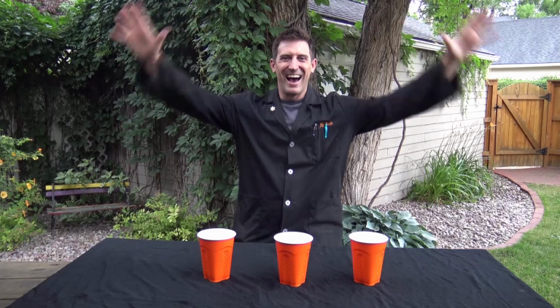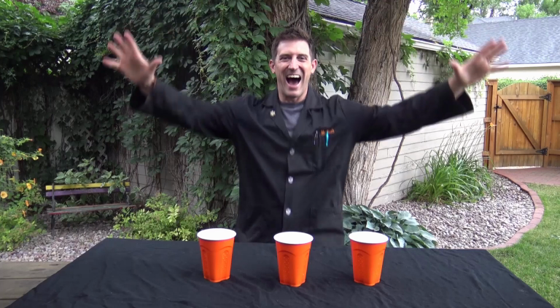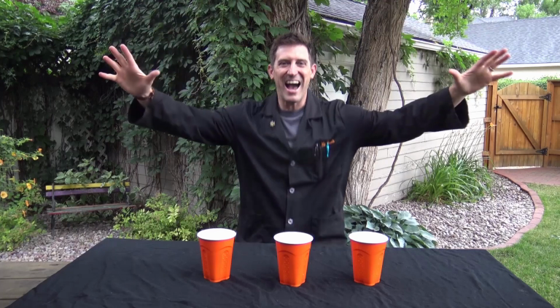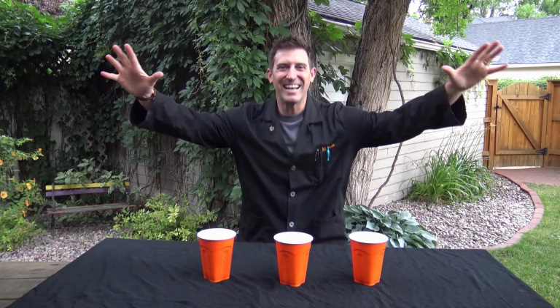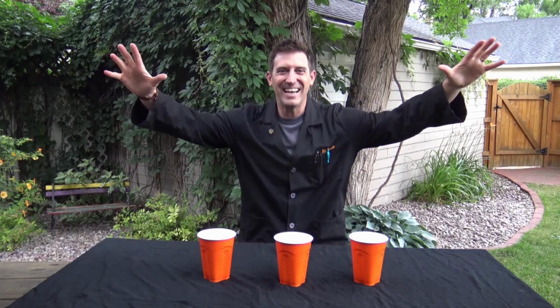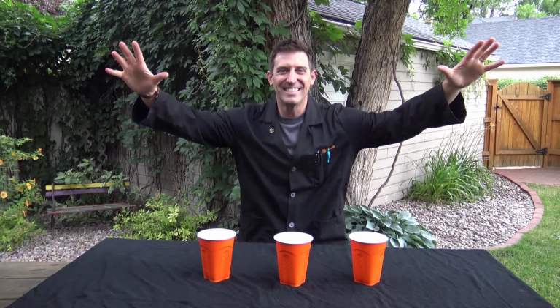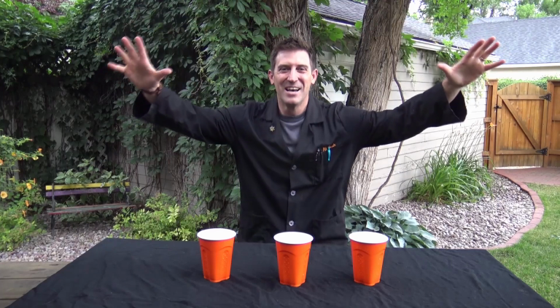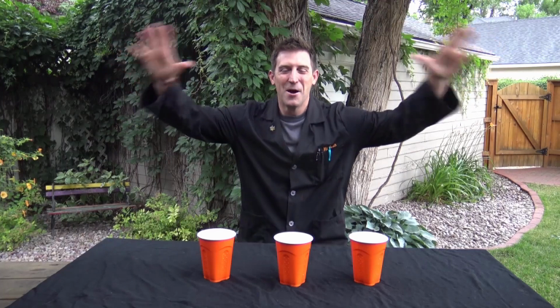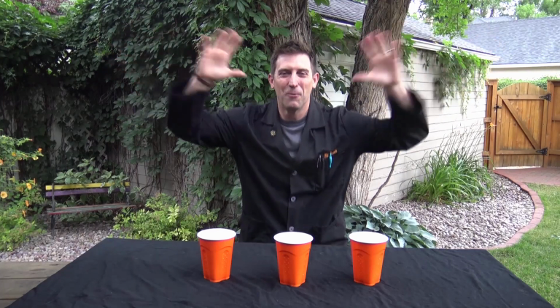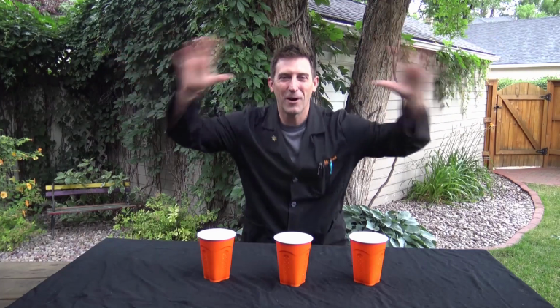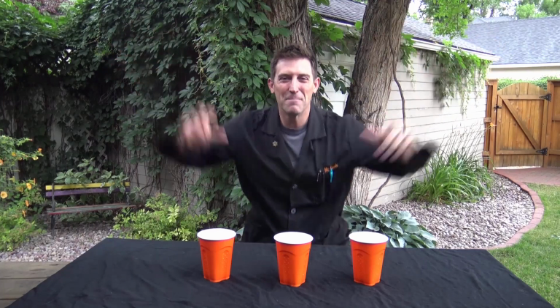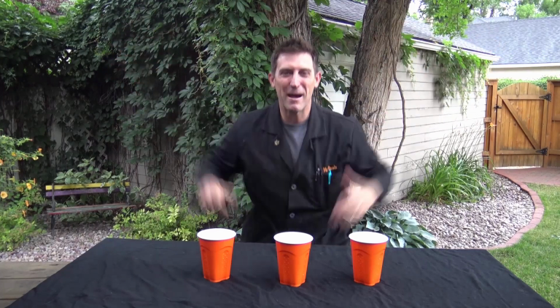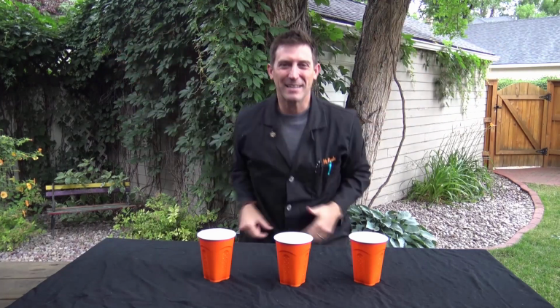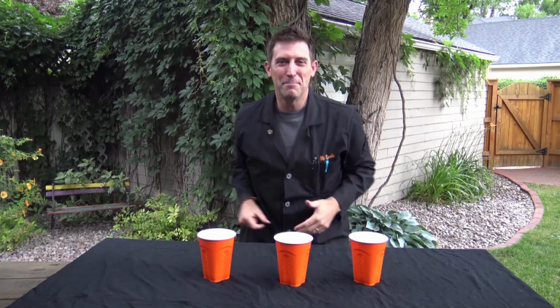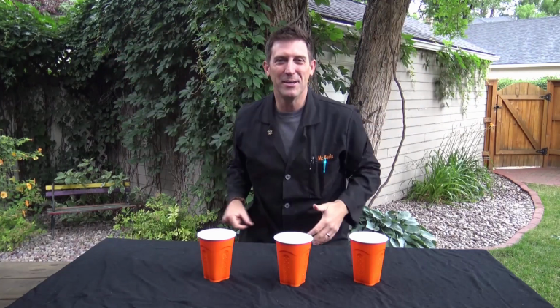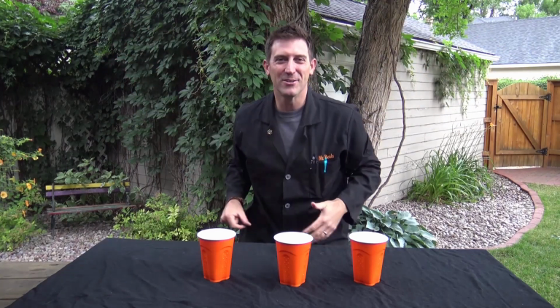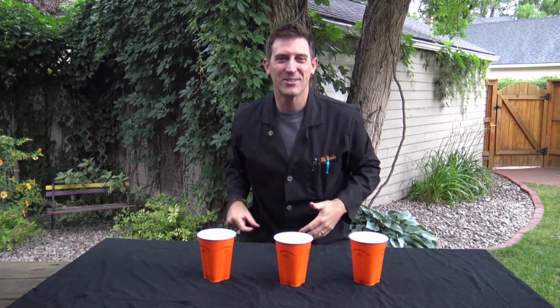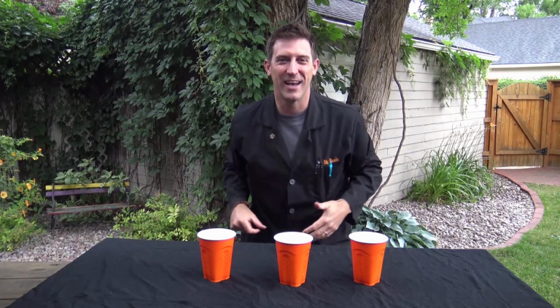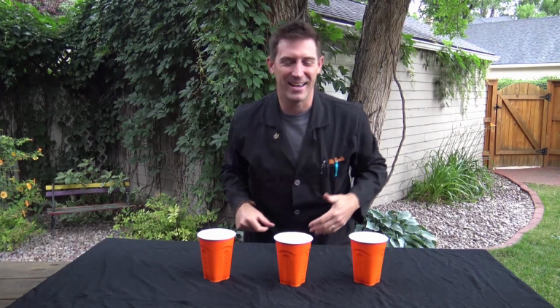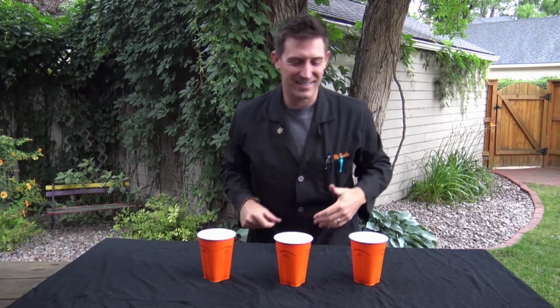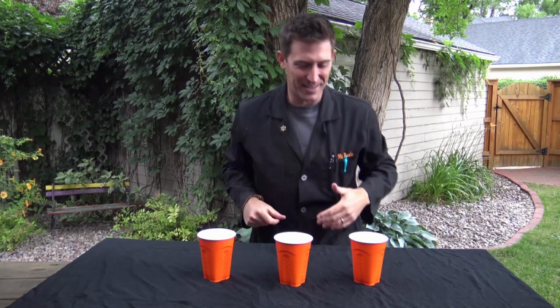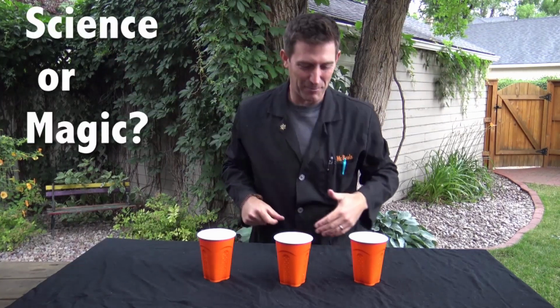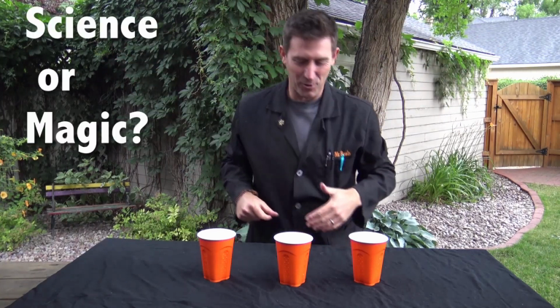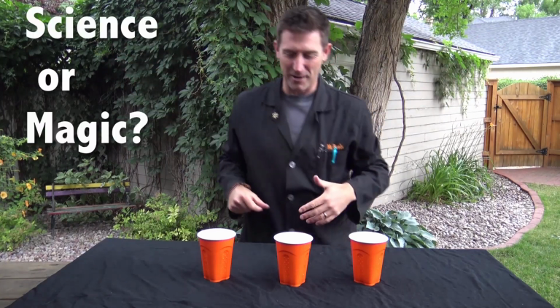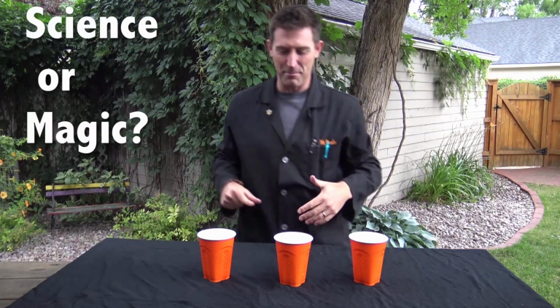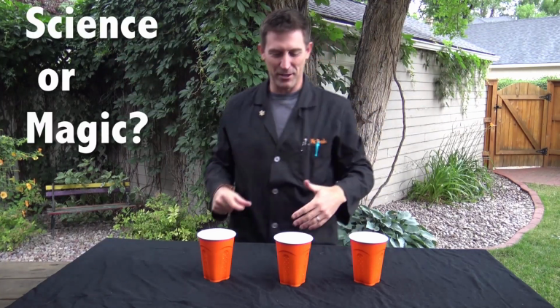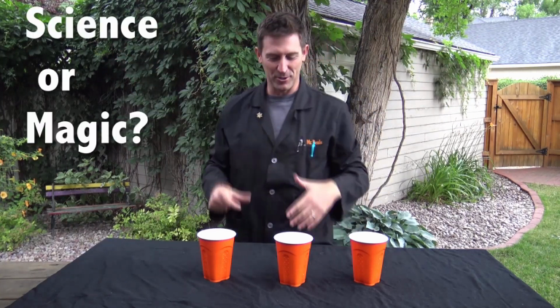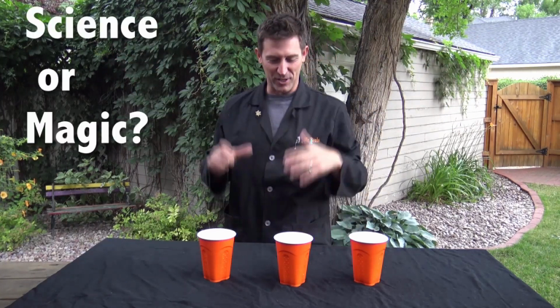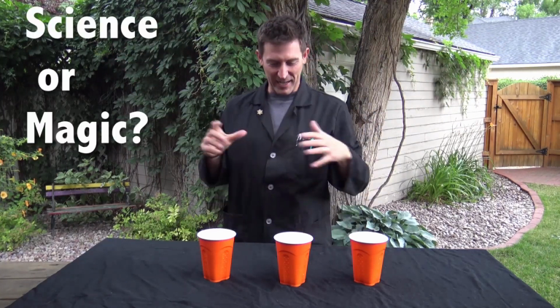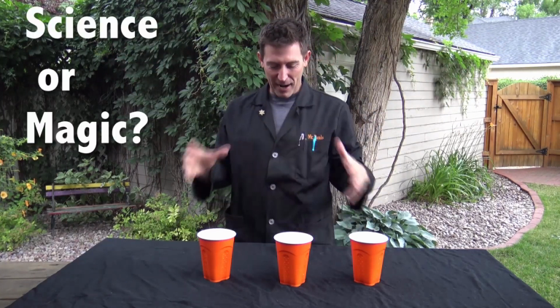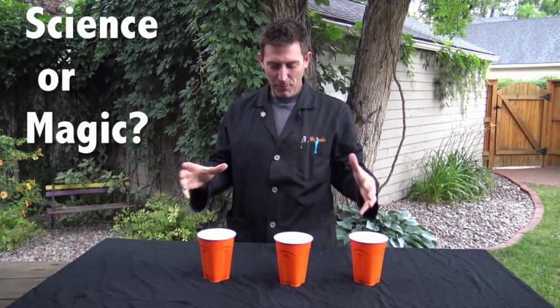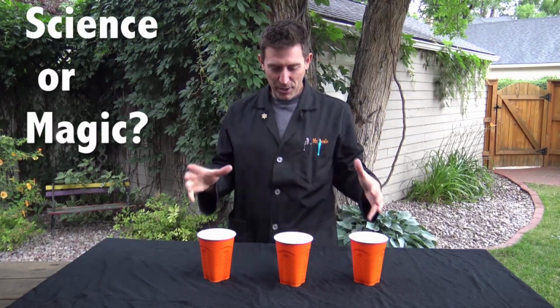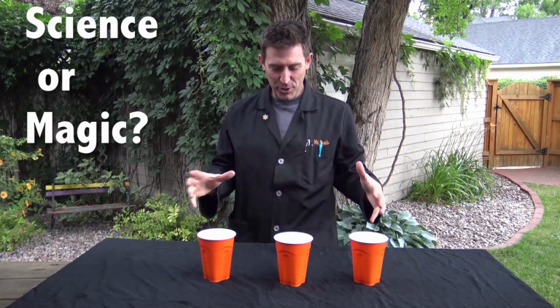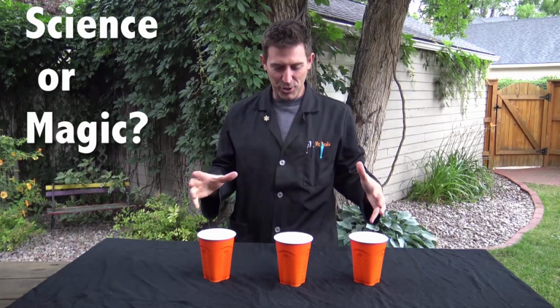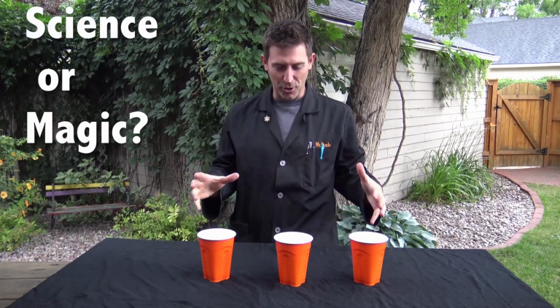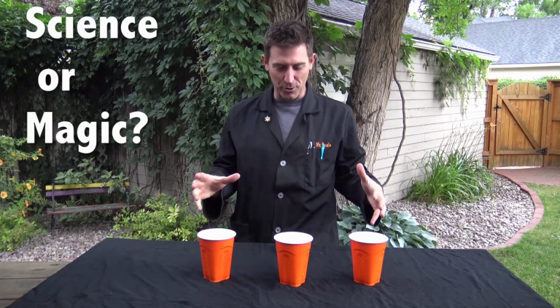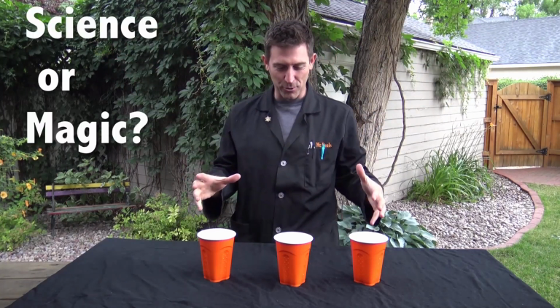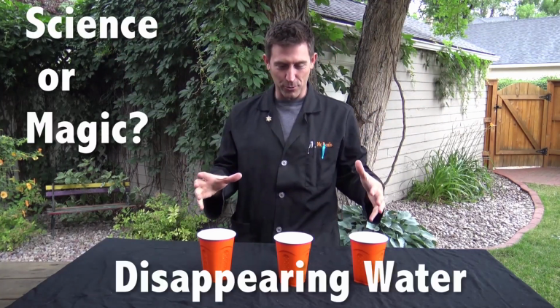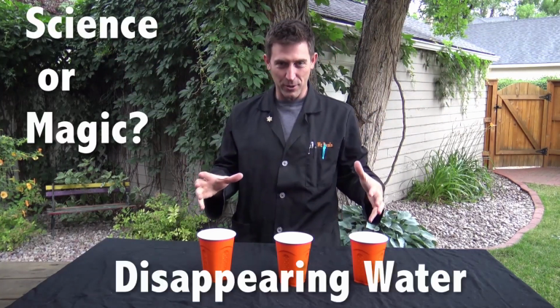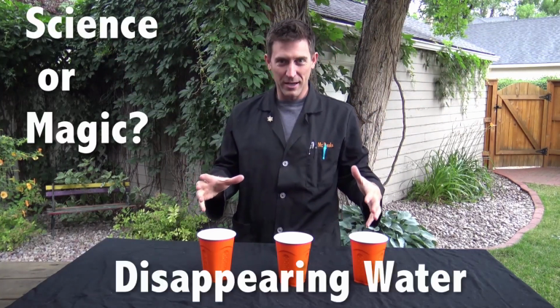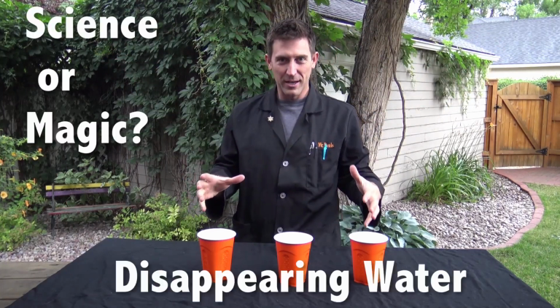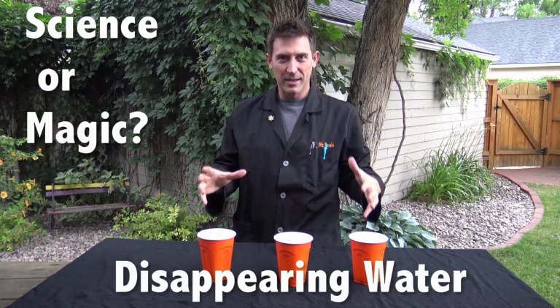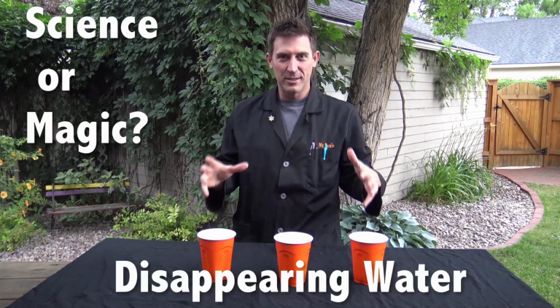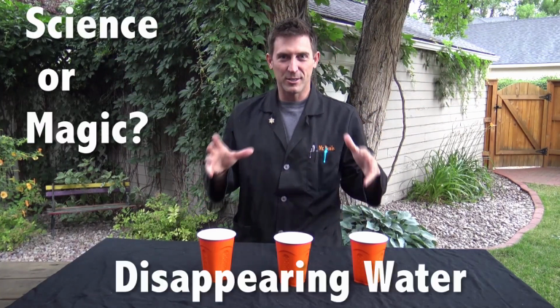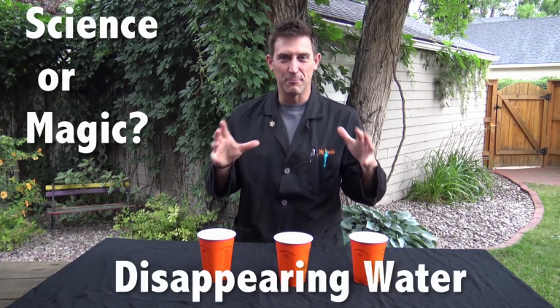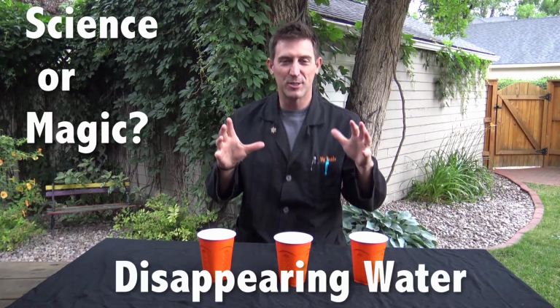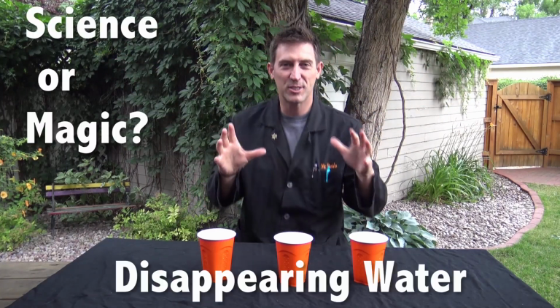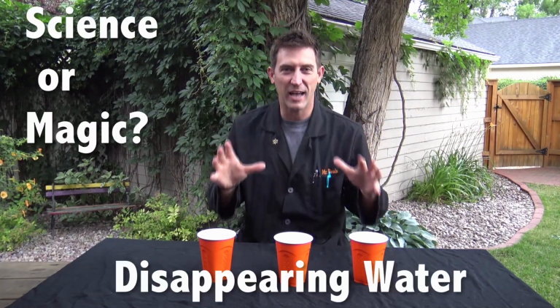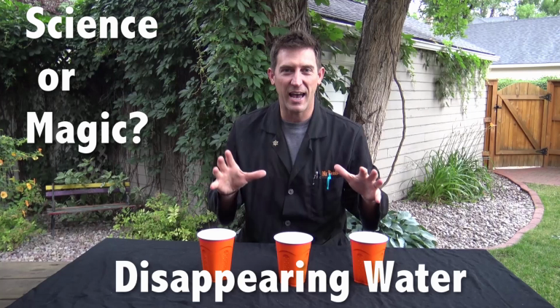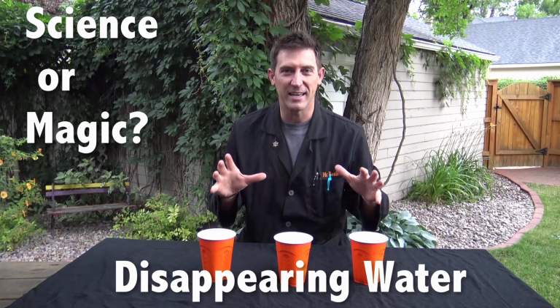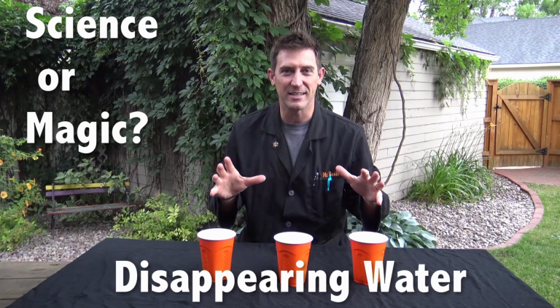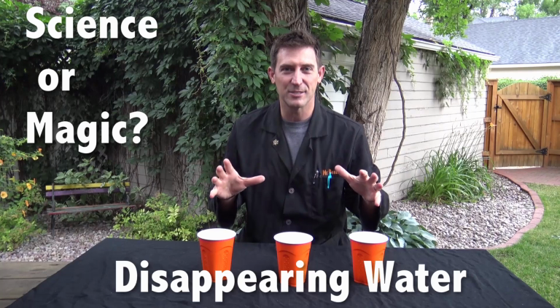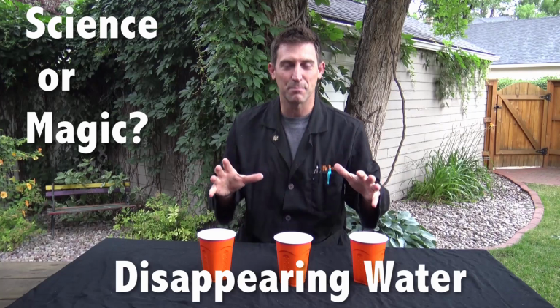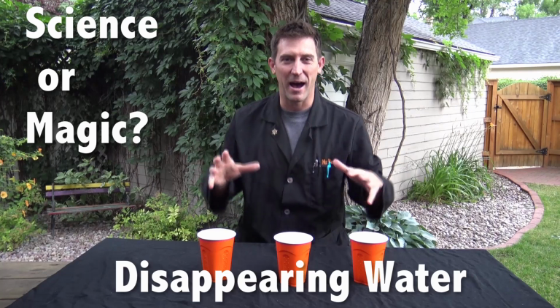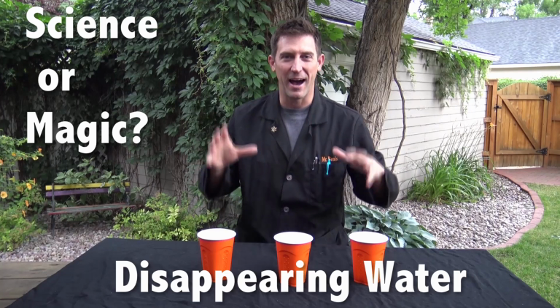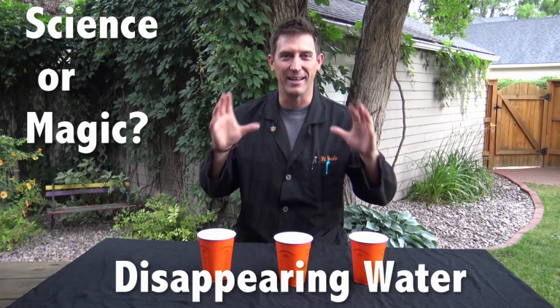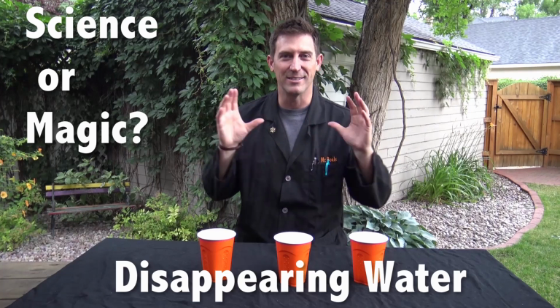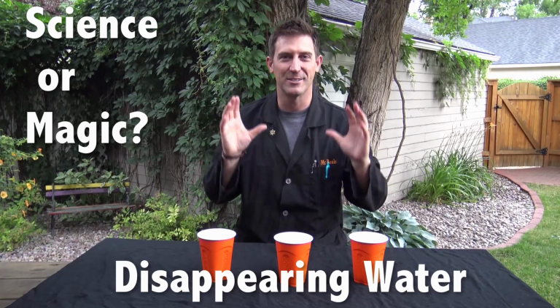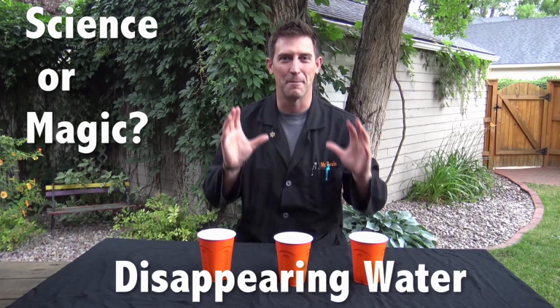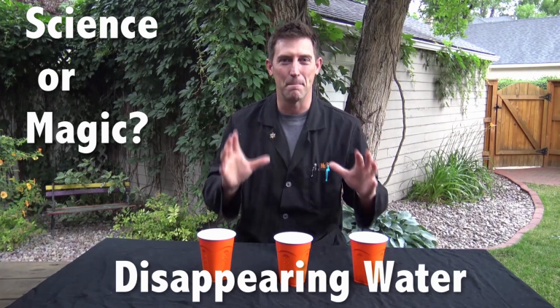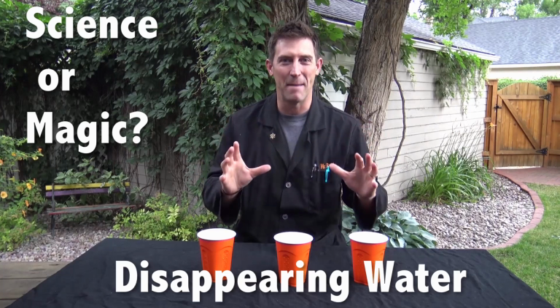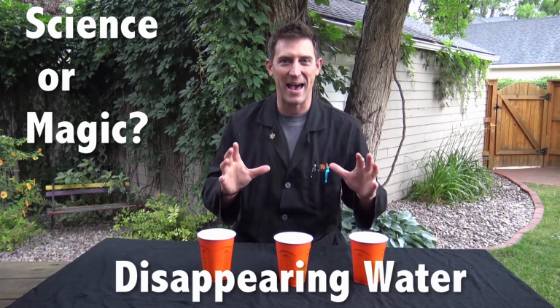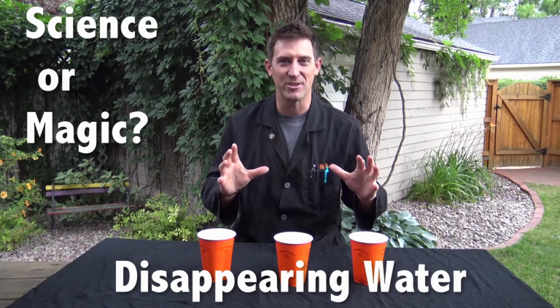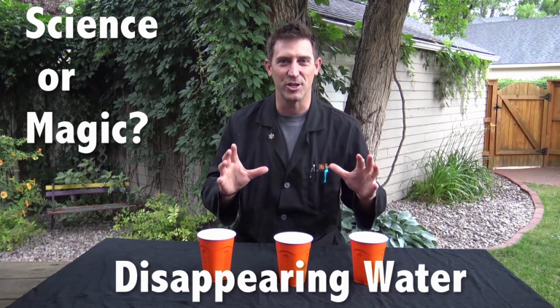Hi guys, welcome back to Beals Science. I'm Craig Beals, and I want to show you some science behind some magic.